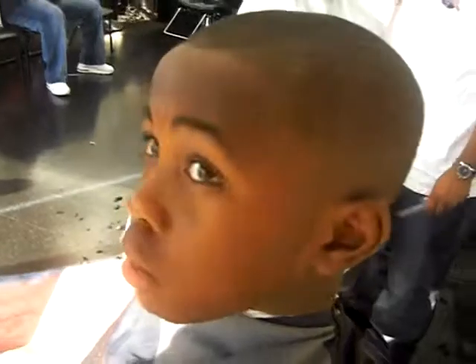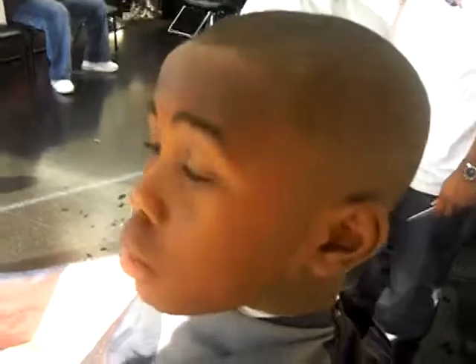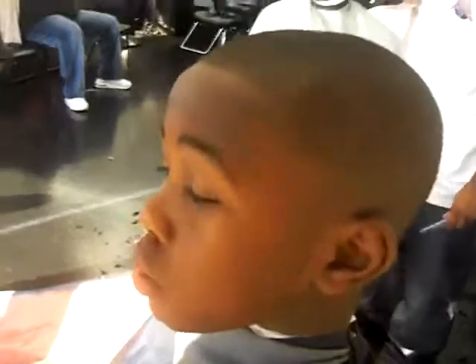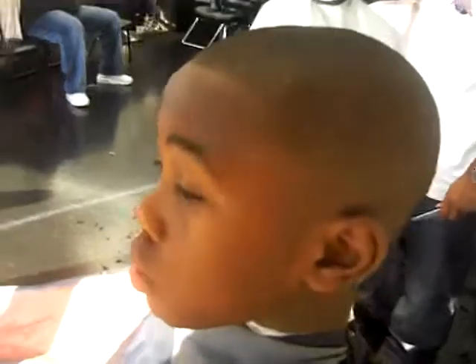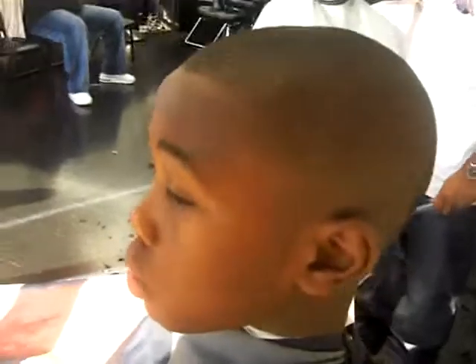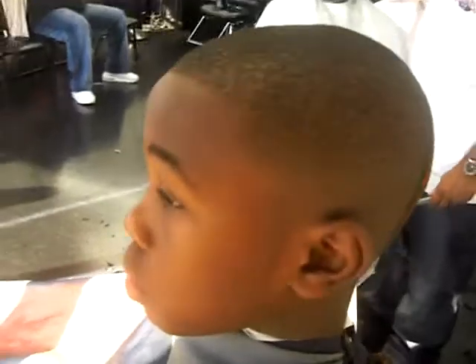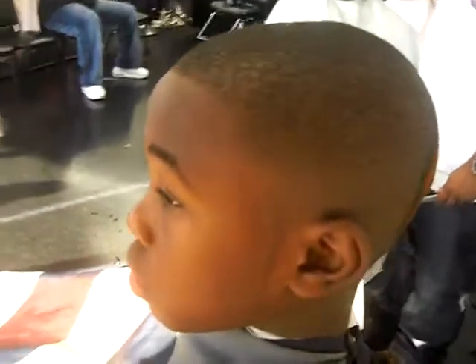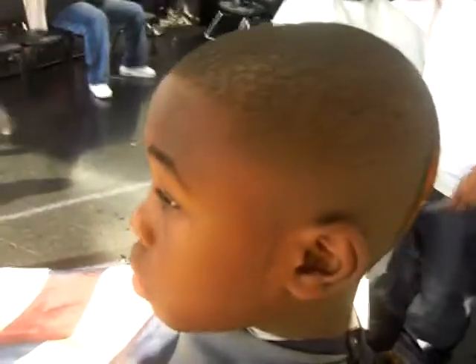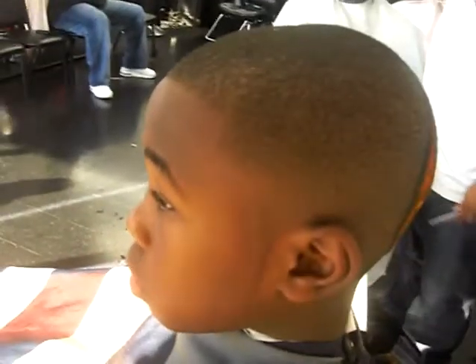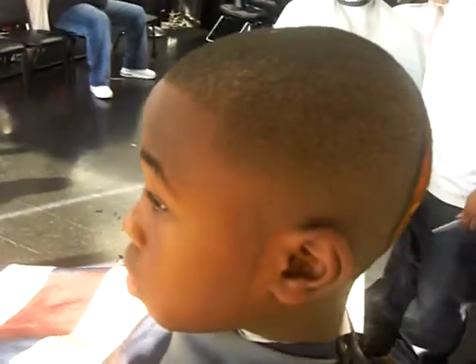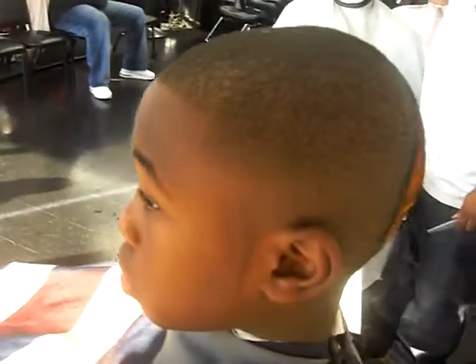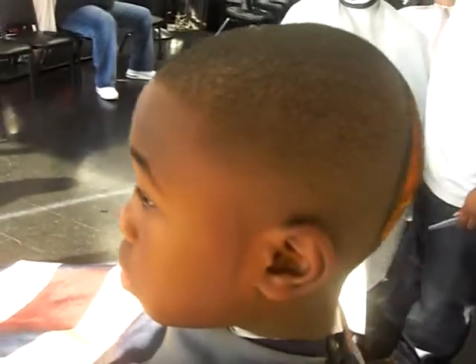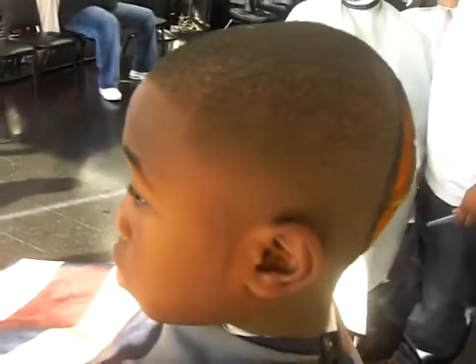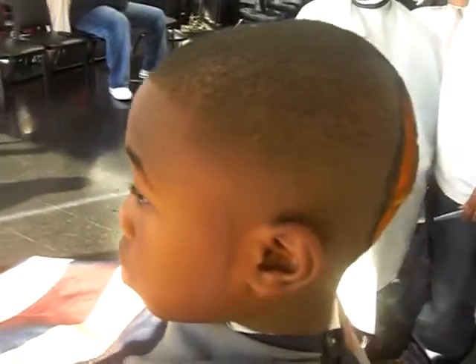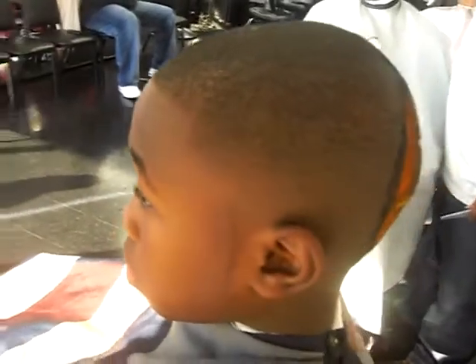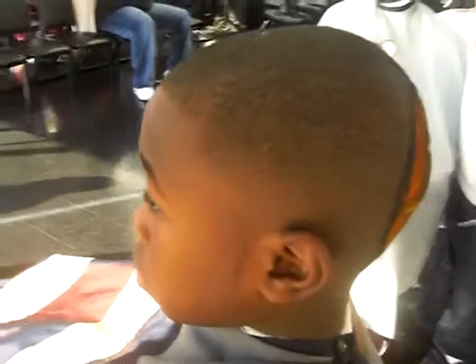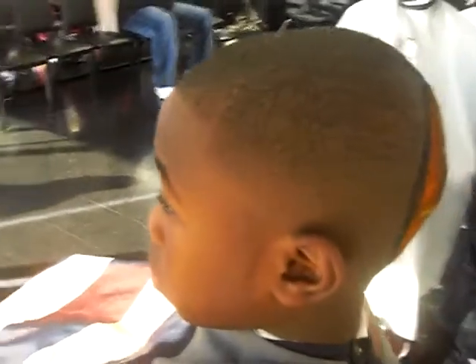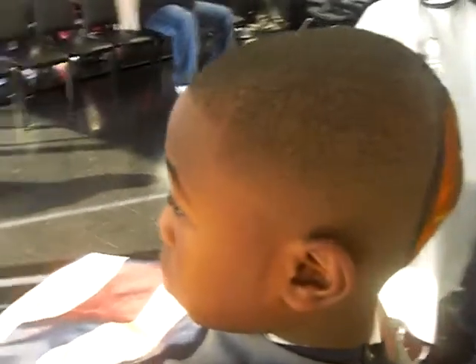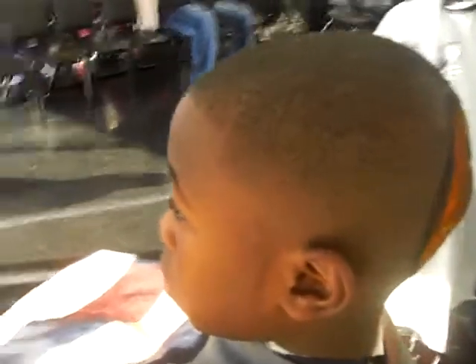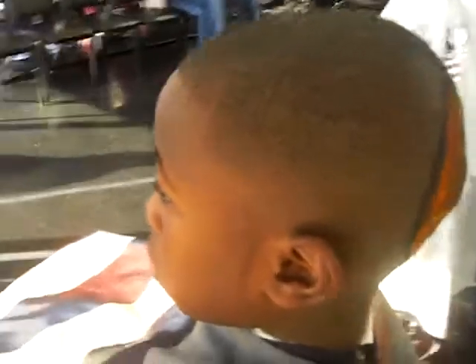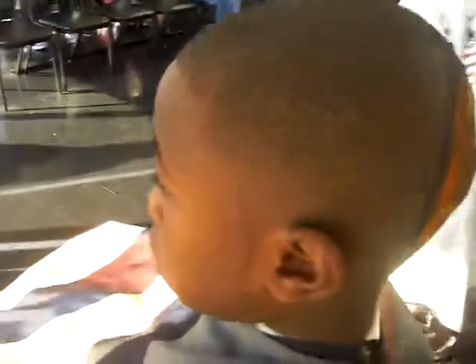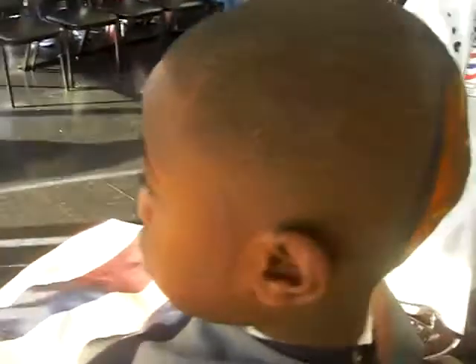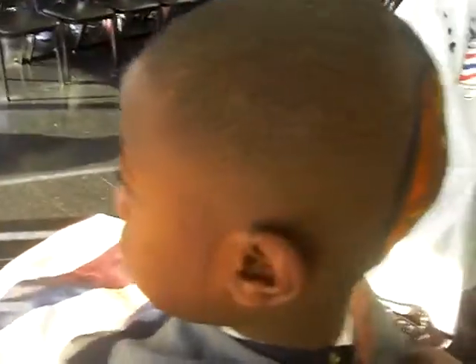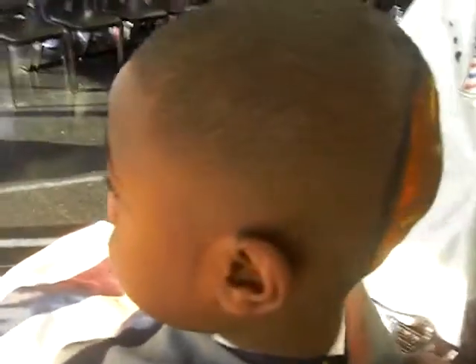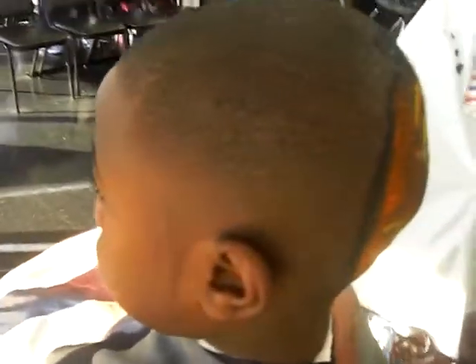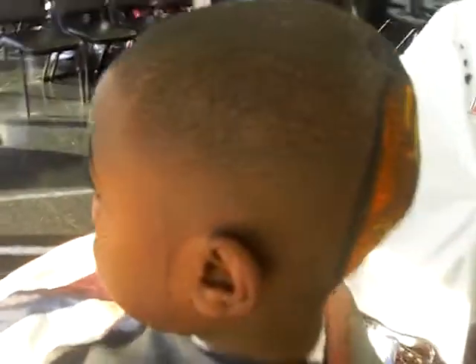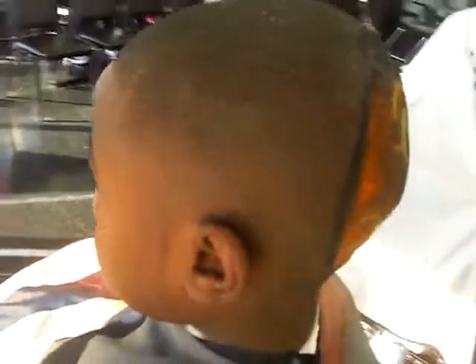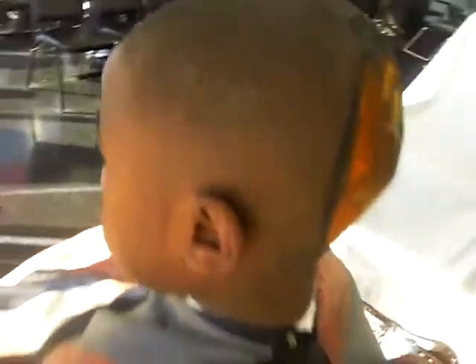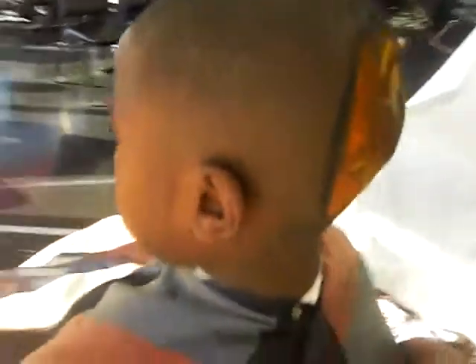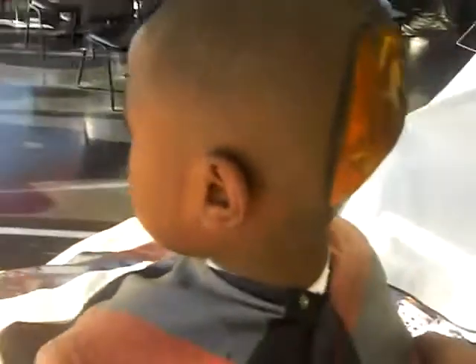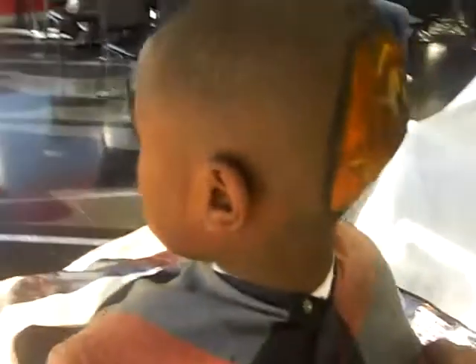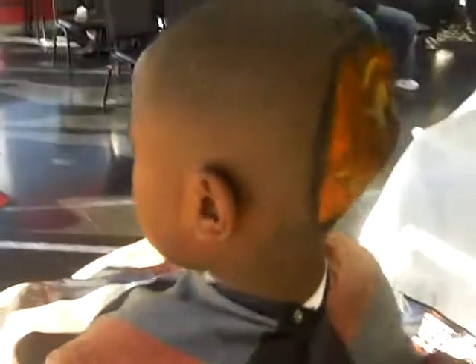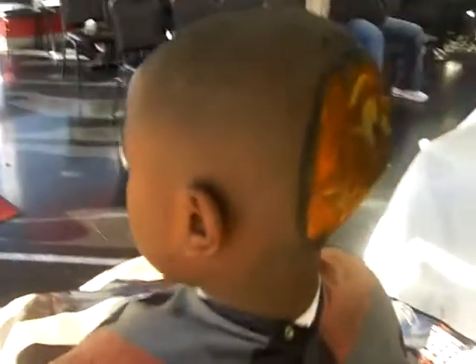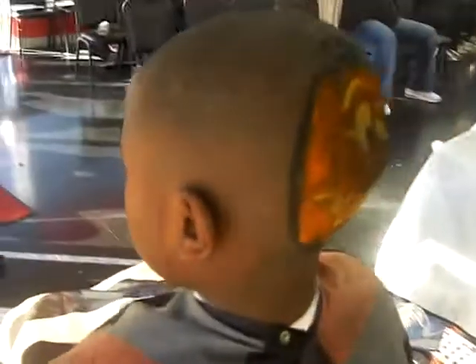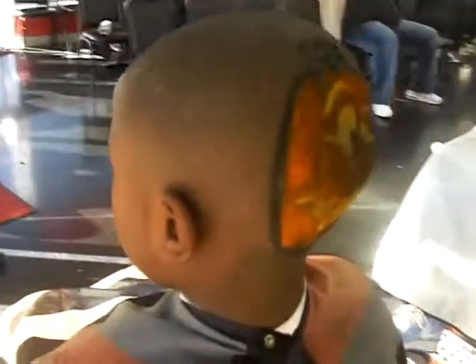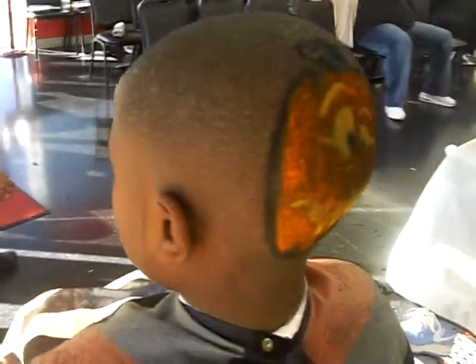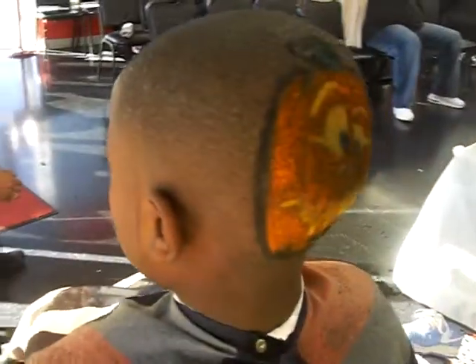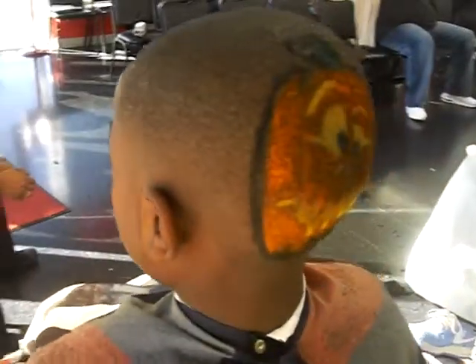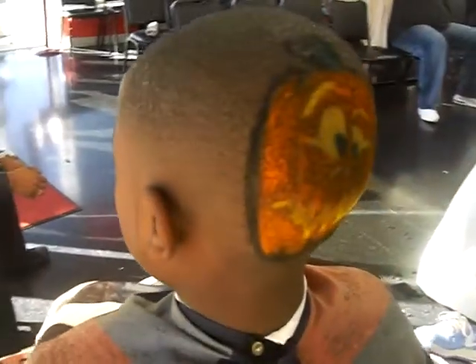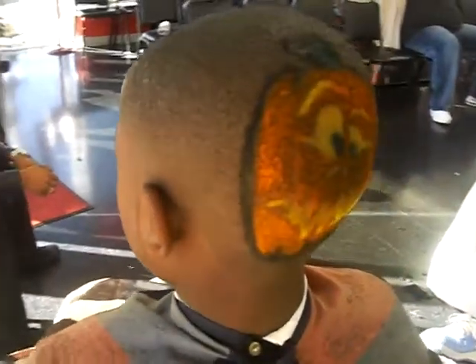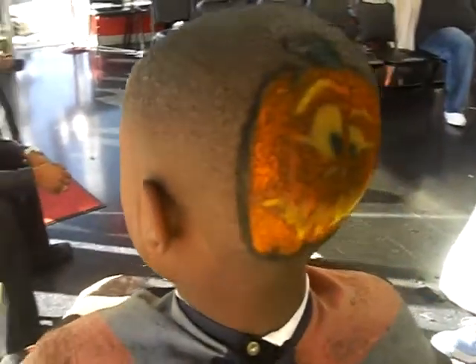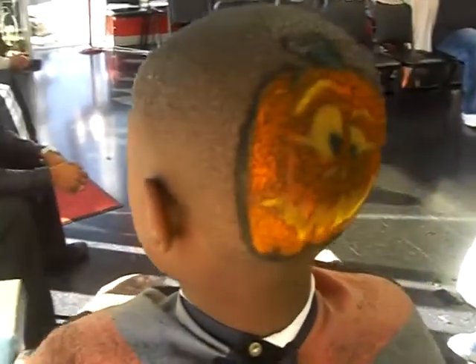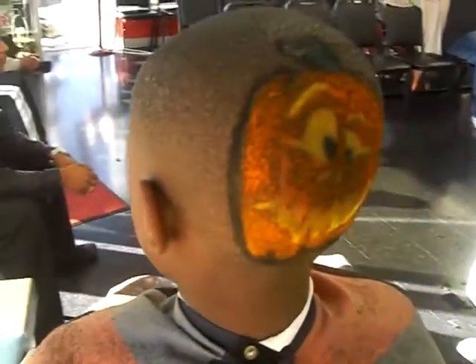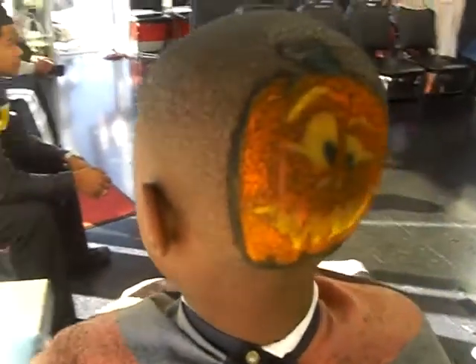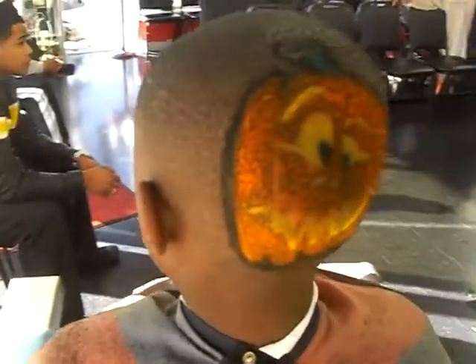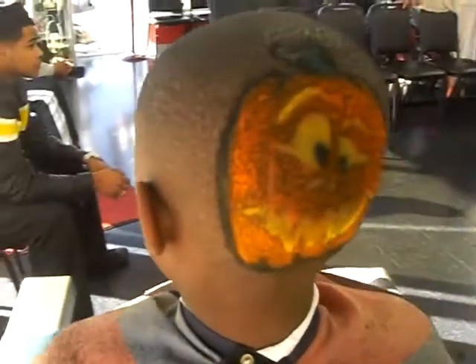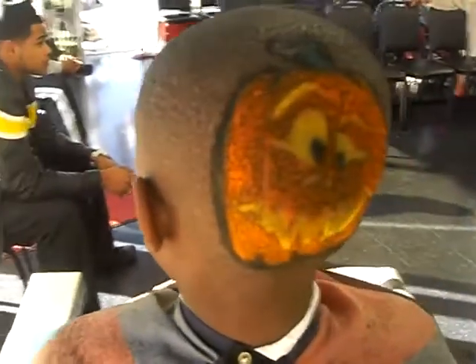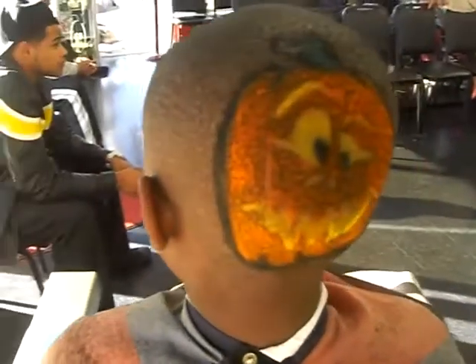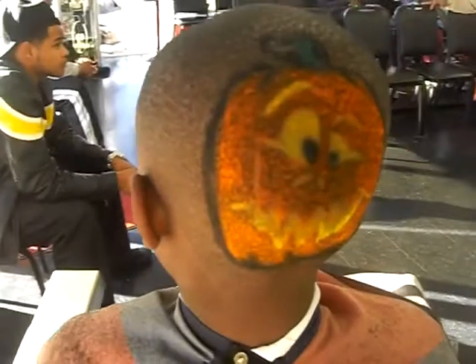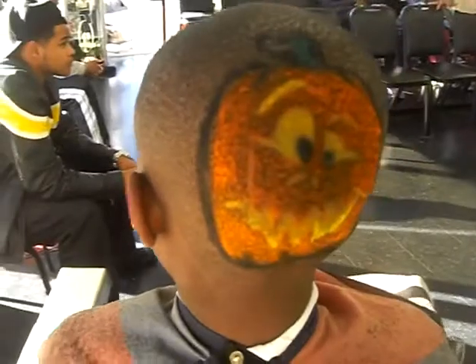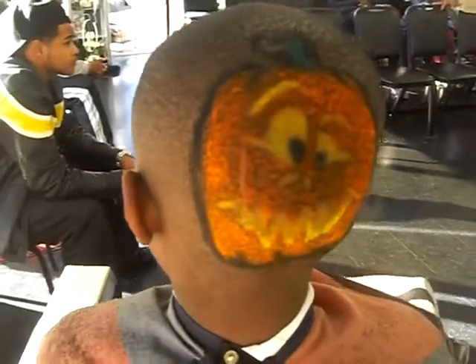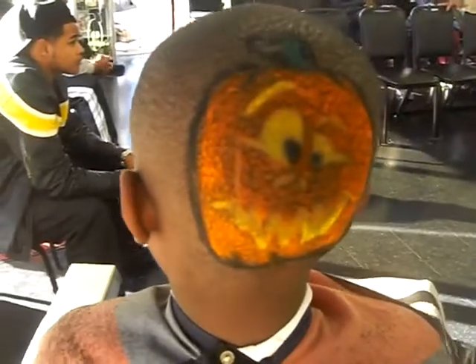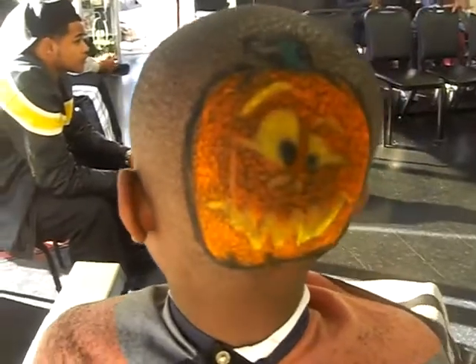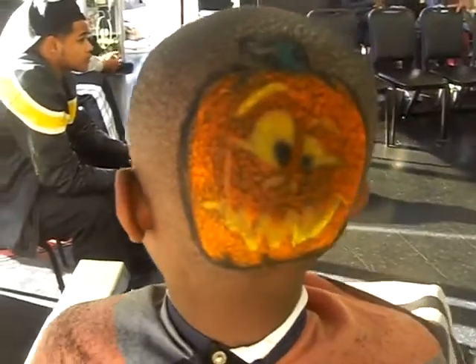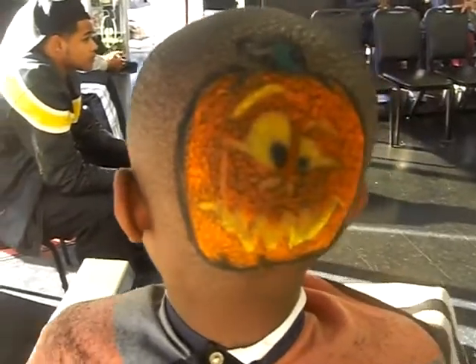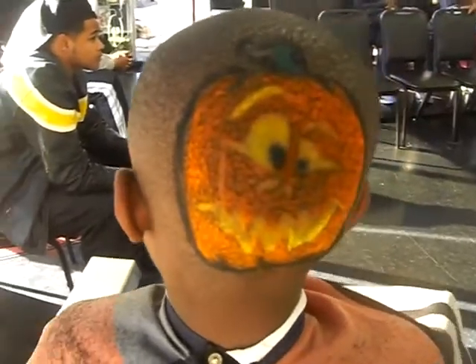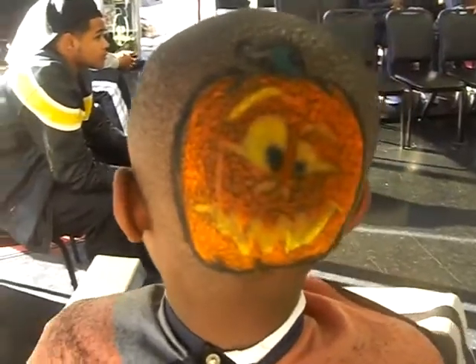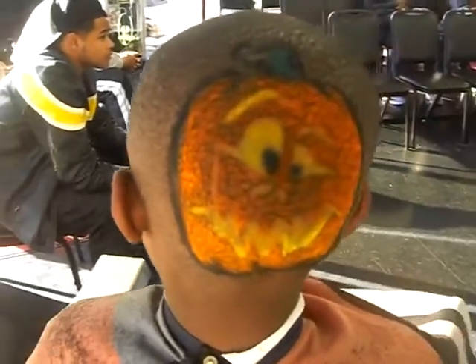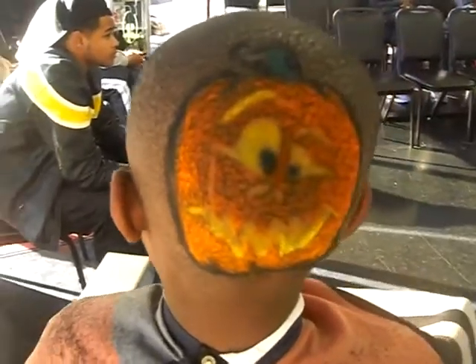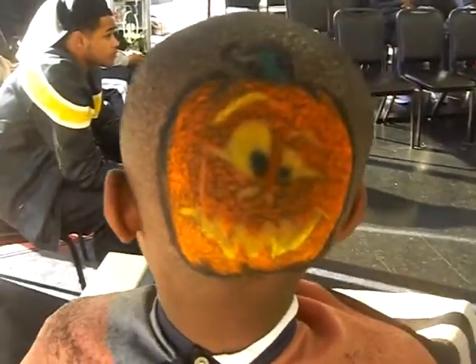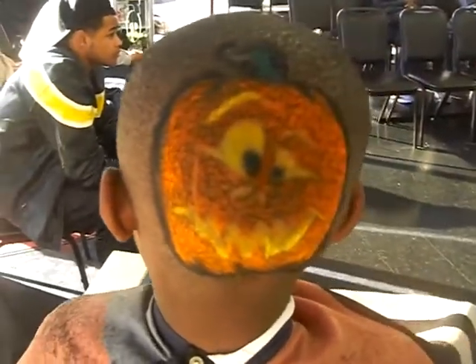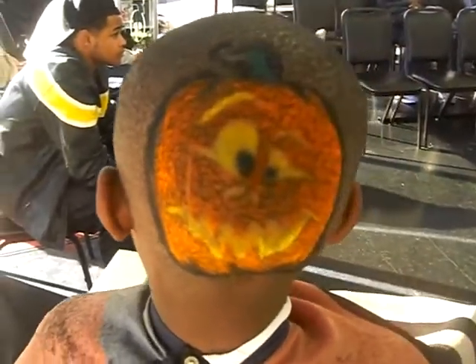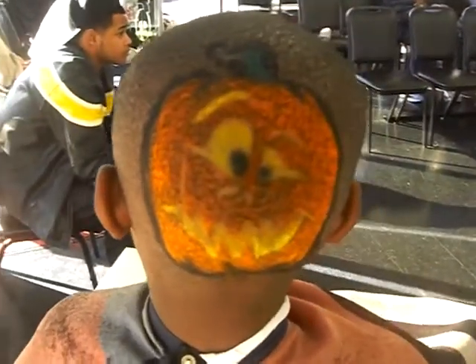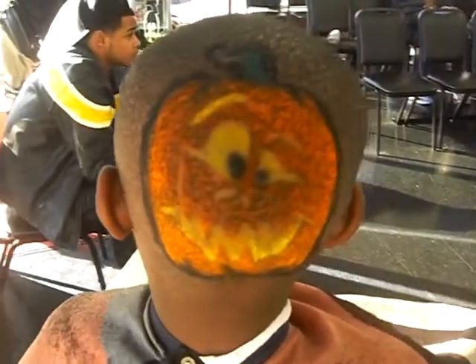It's Halloween time, y'all. That's what we gonna do this time.